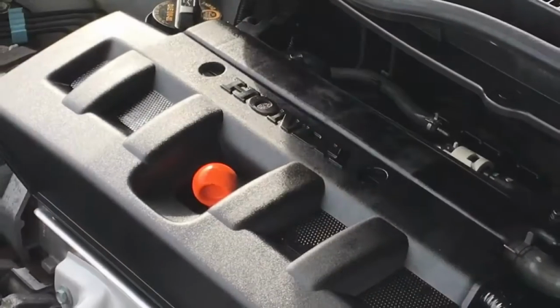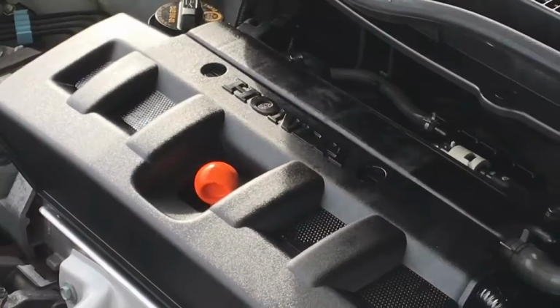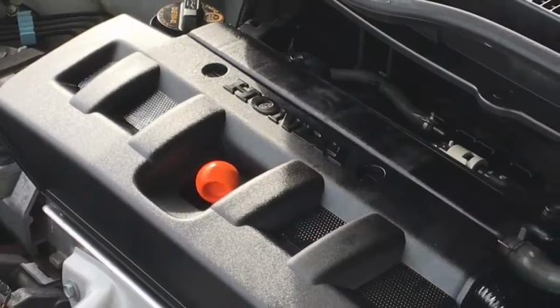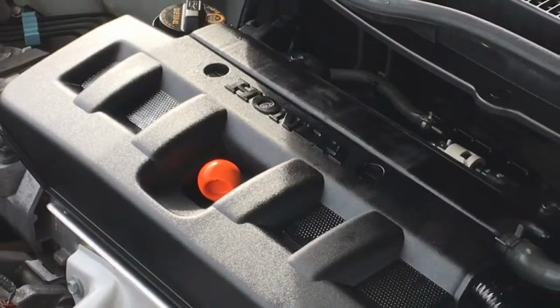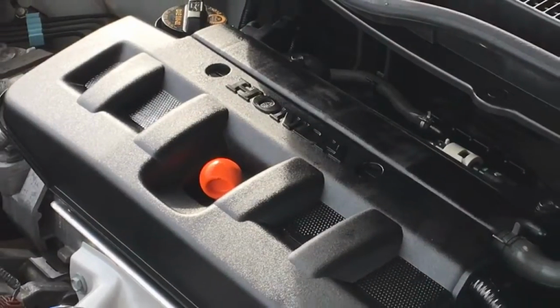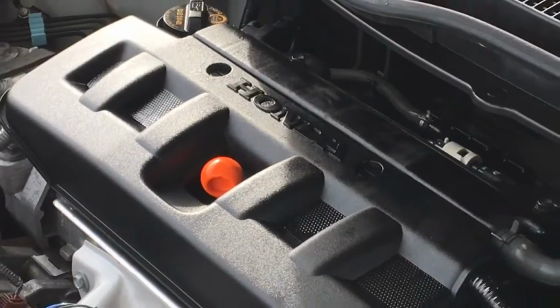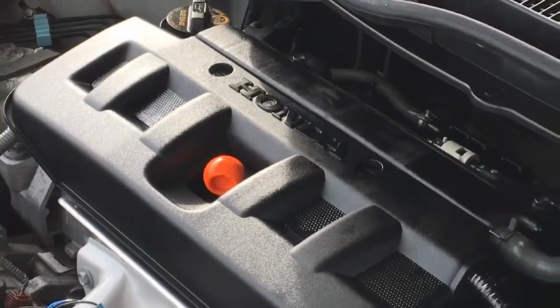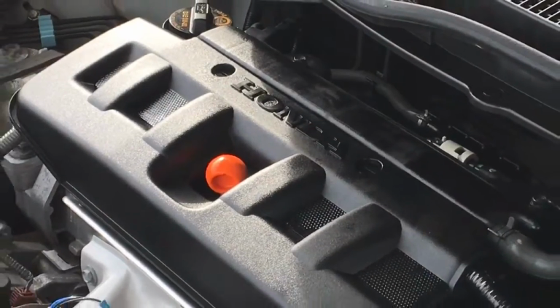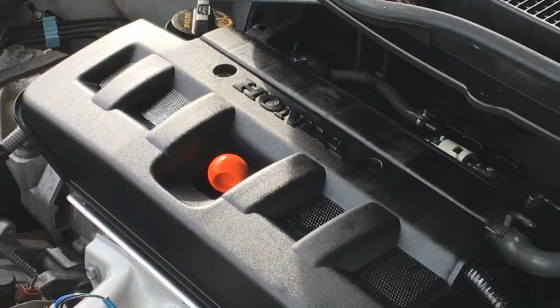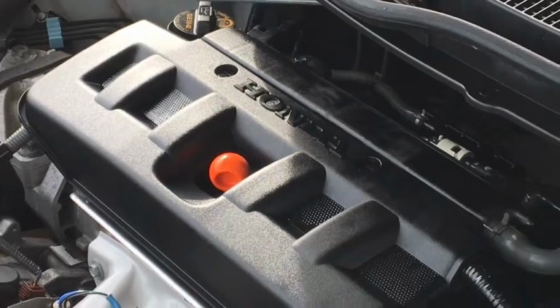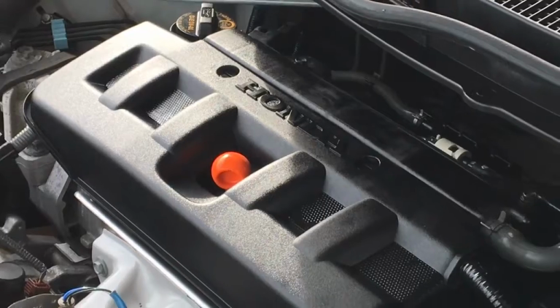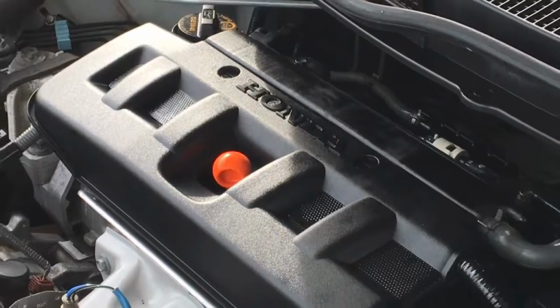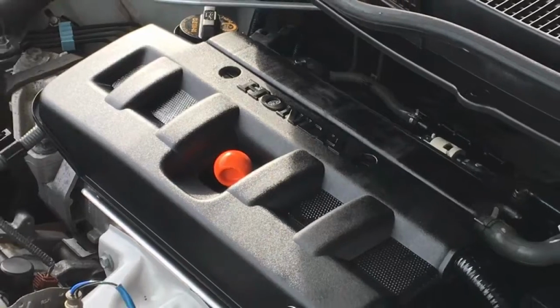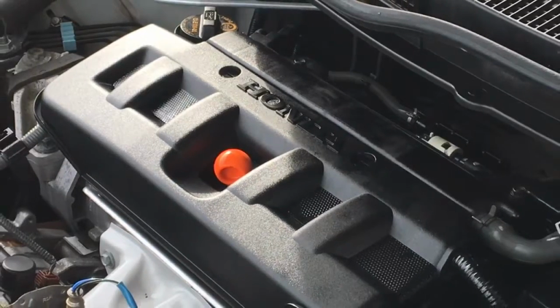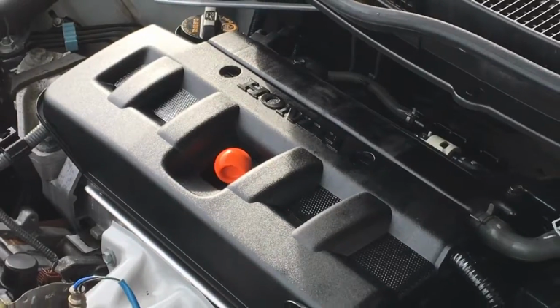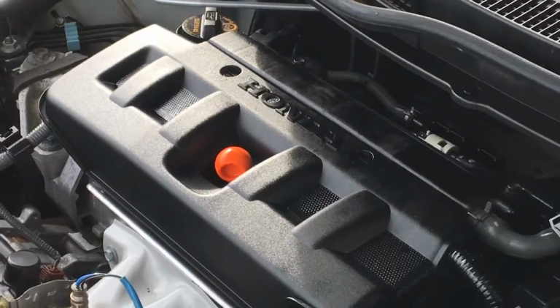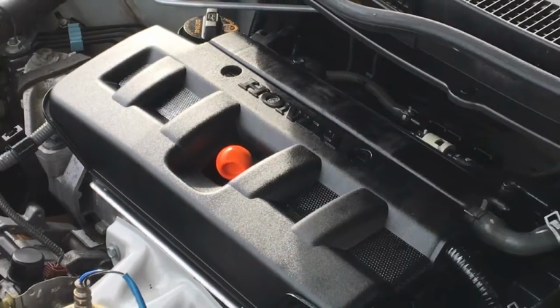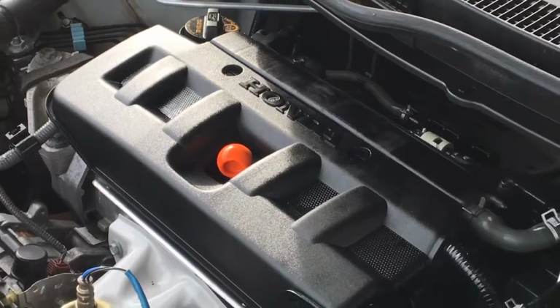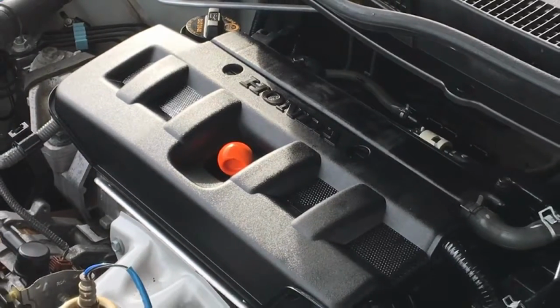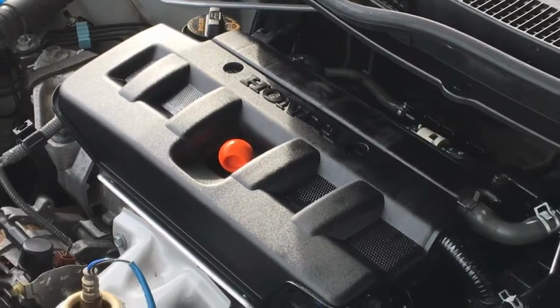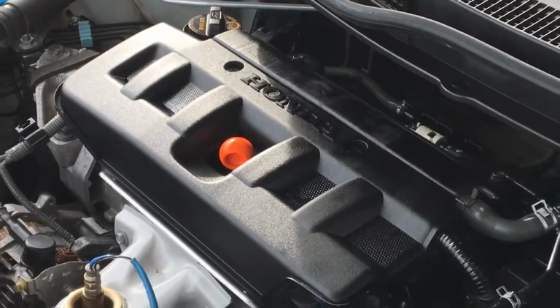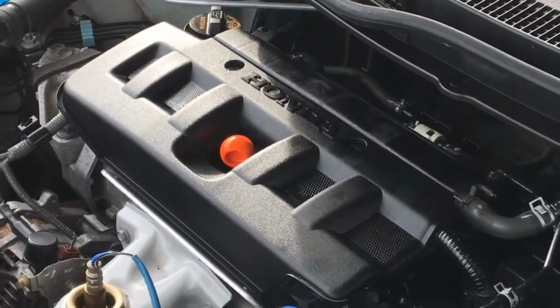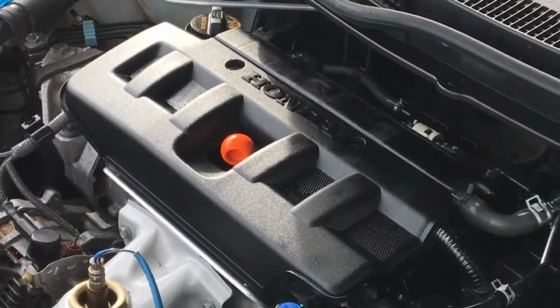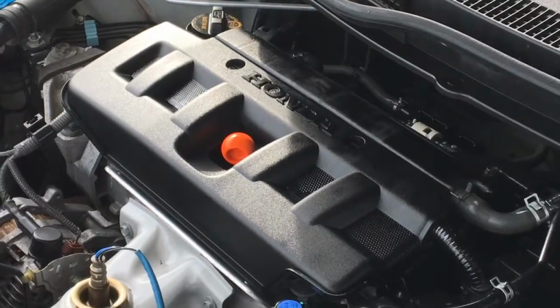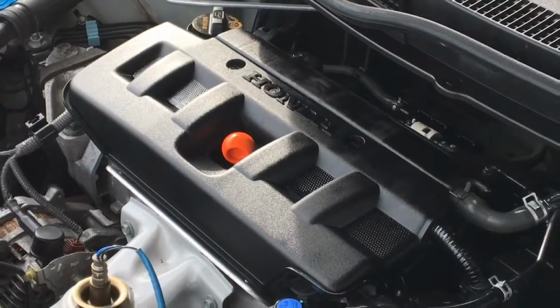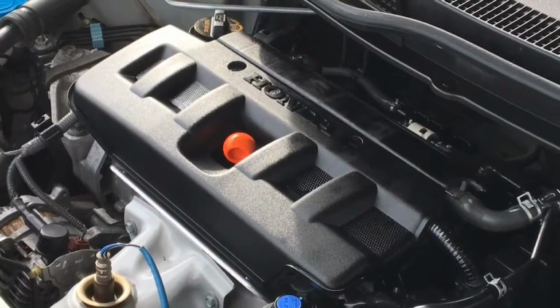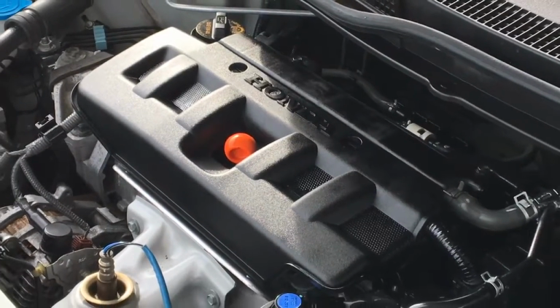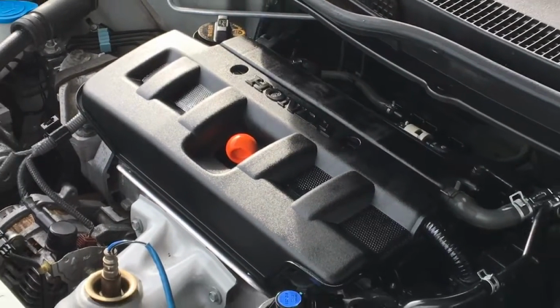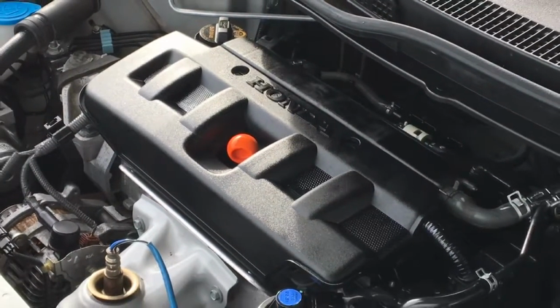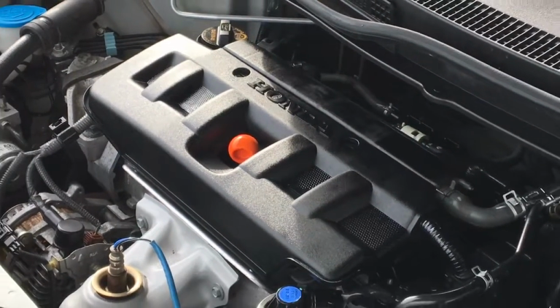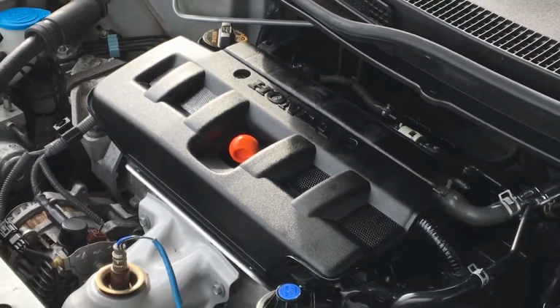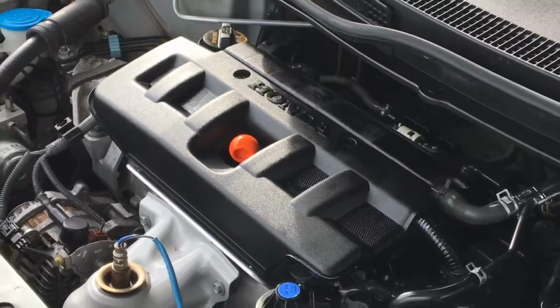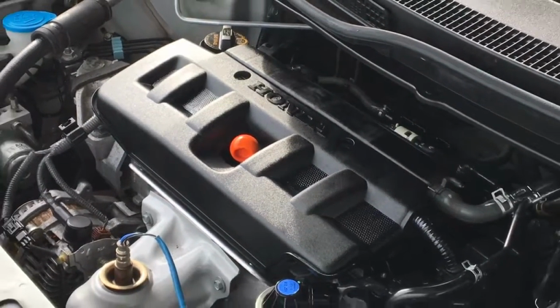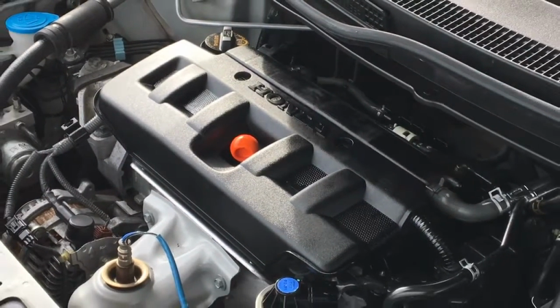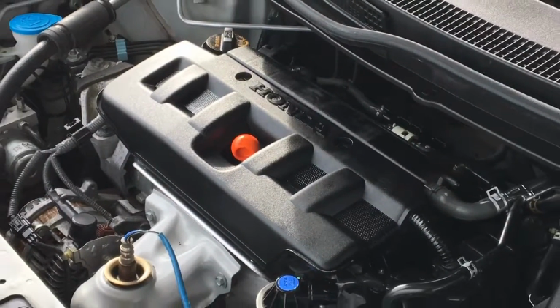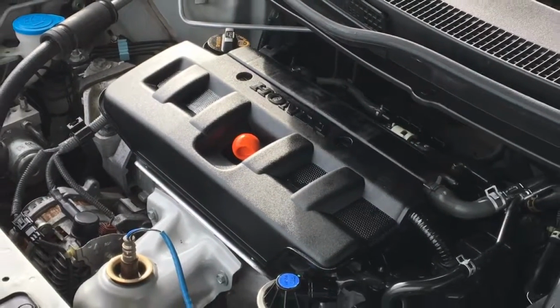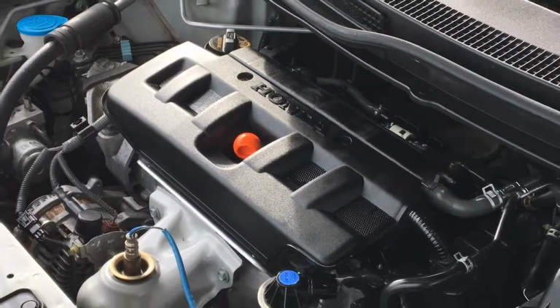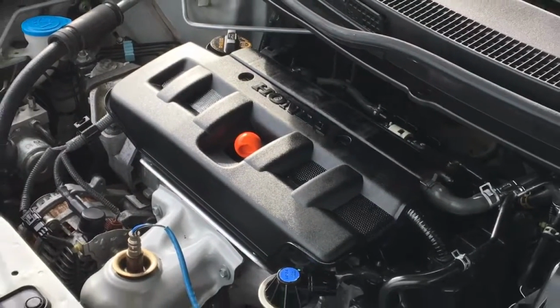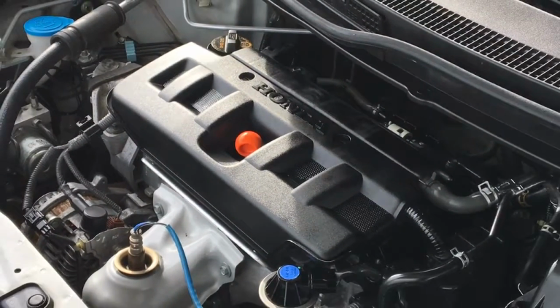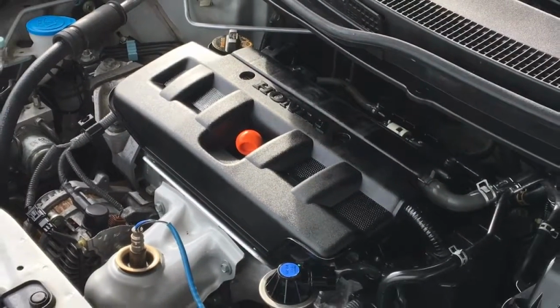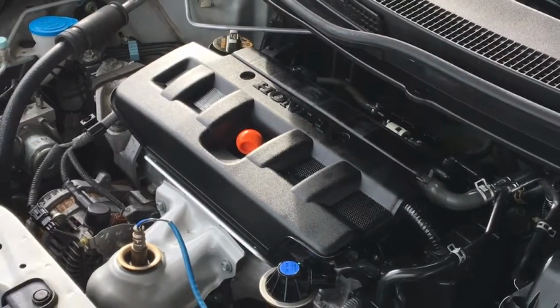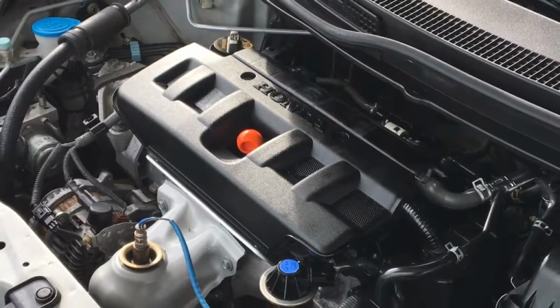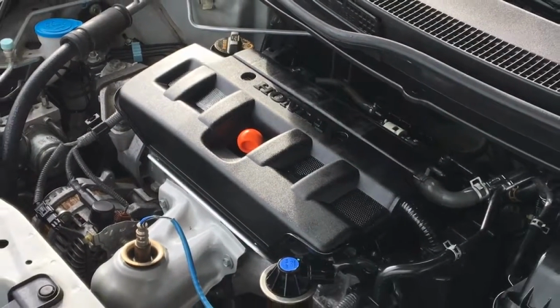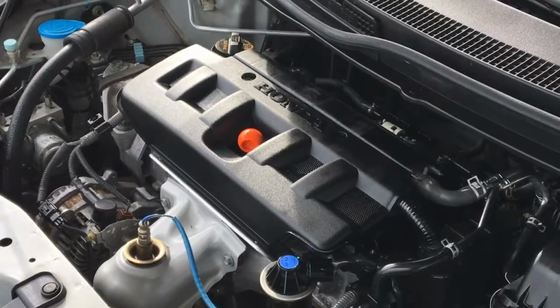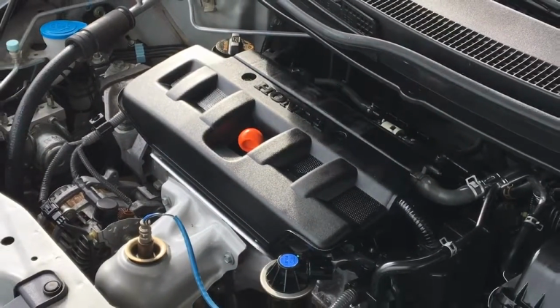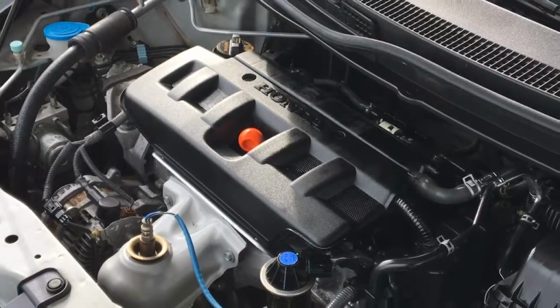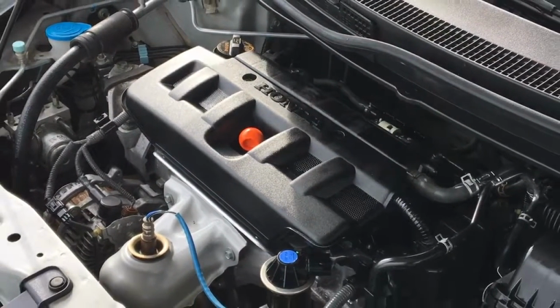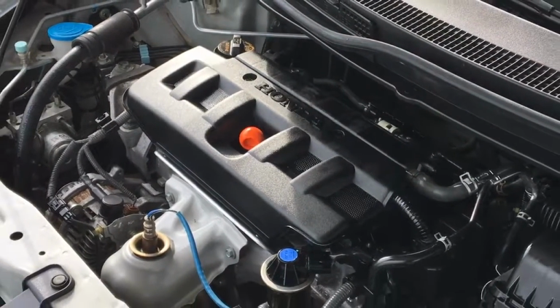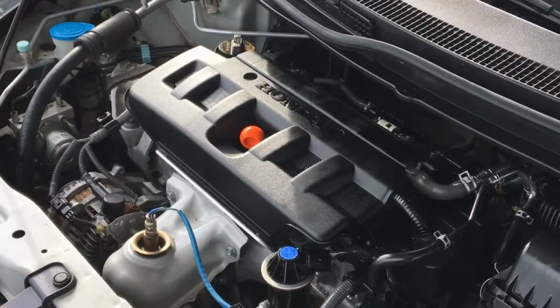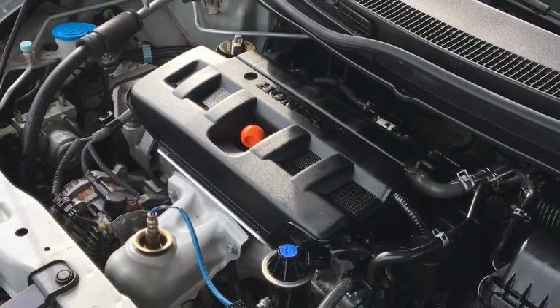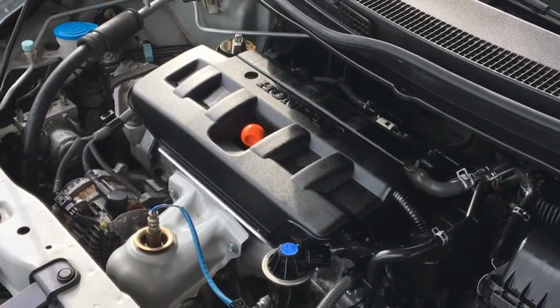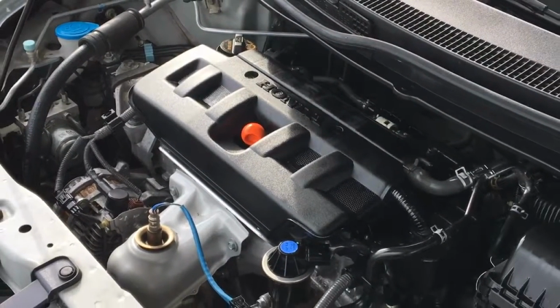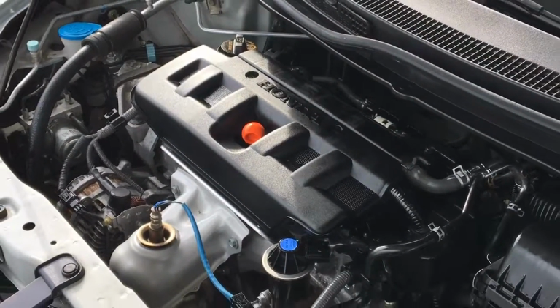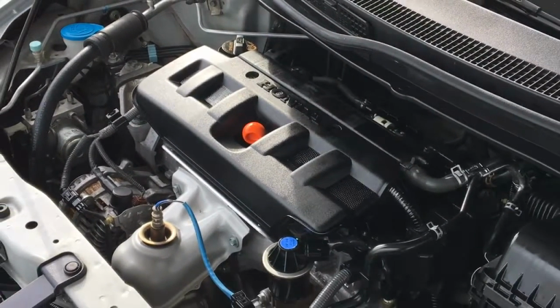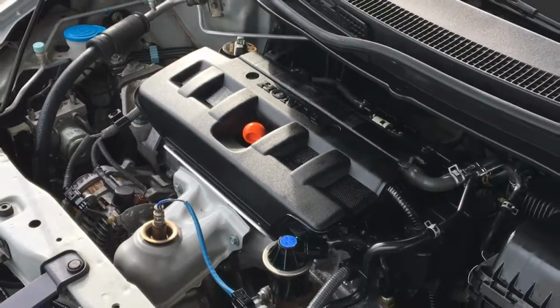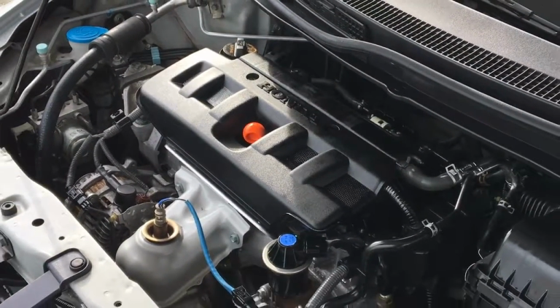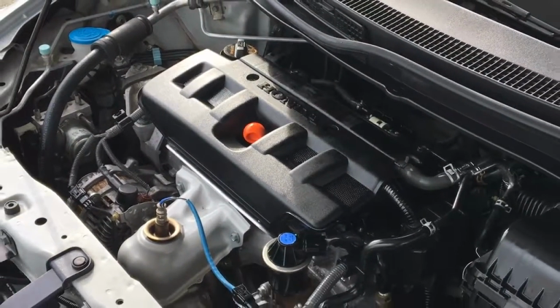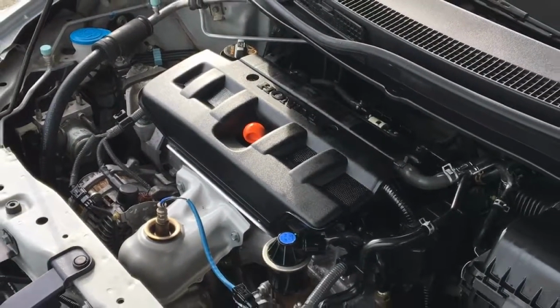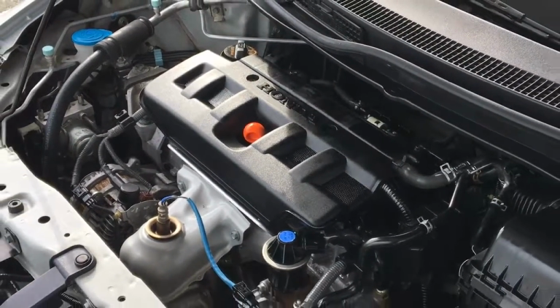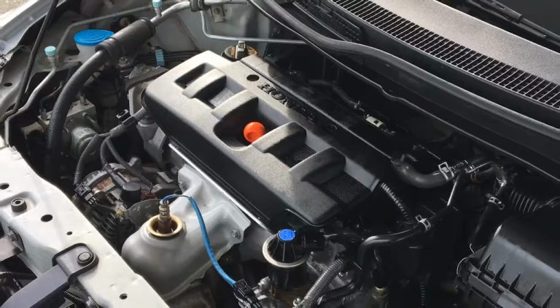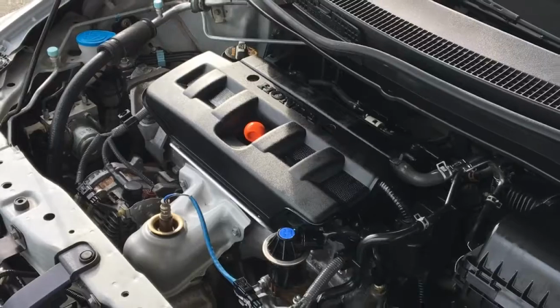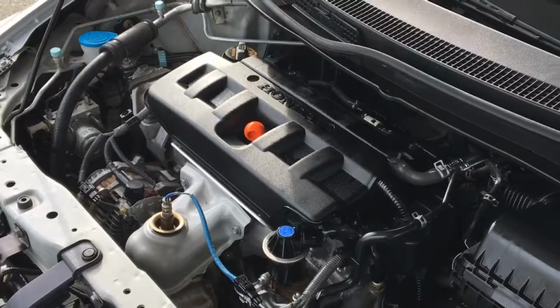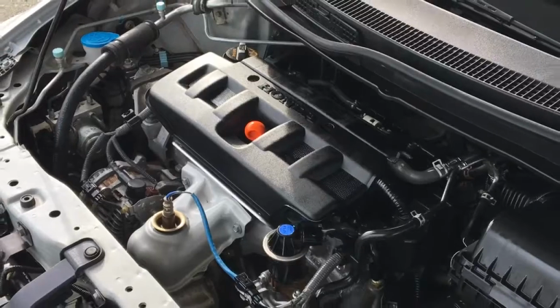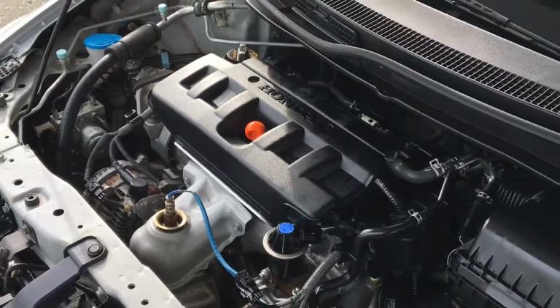Power comes from a fuel efficient 1.8 liter four-cylinder engine mated to an automatic transmission and front wheel drive.